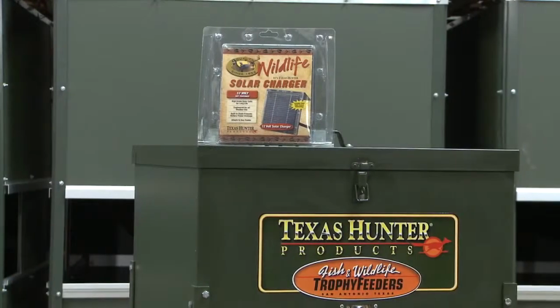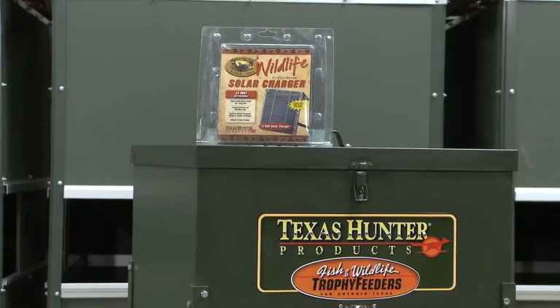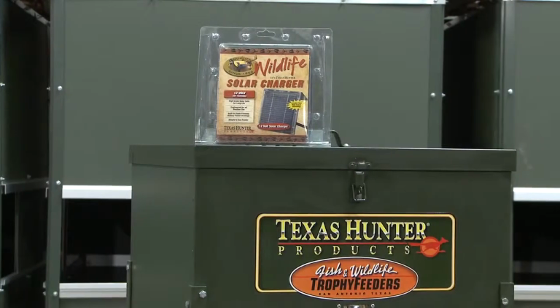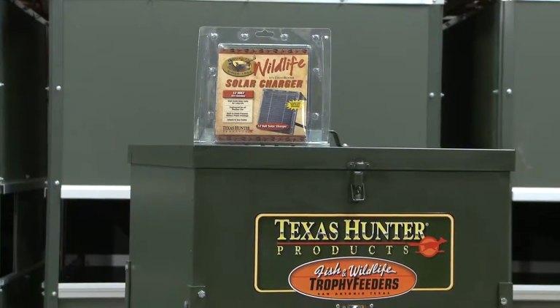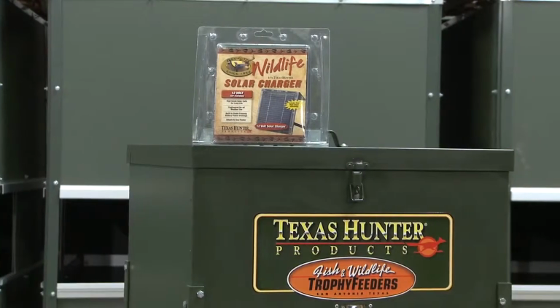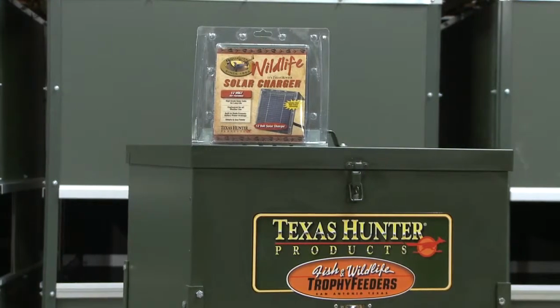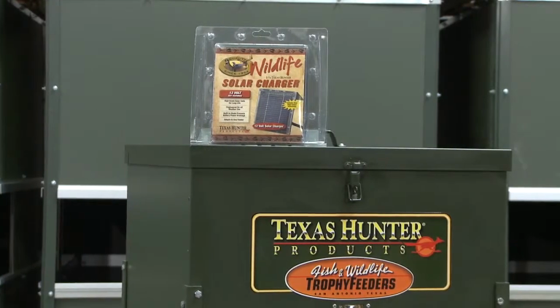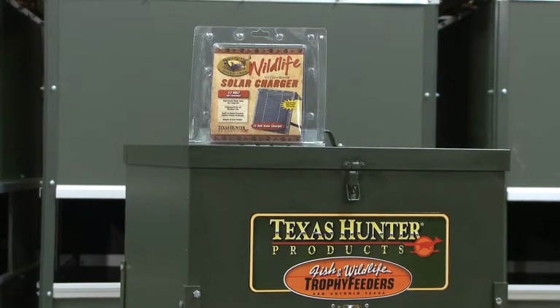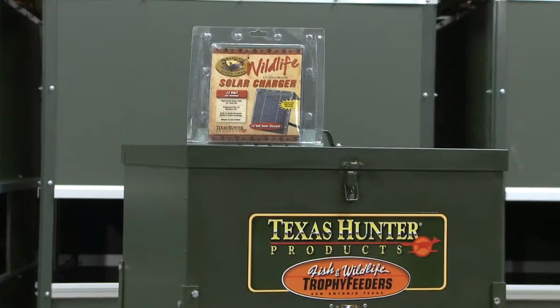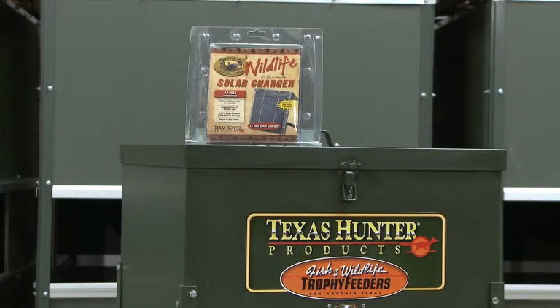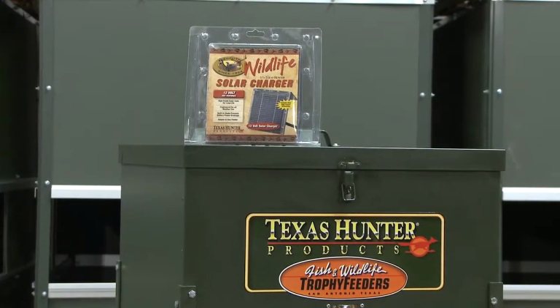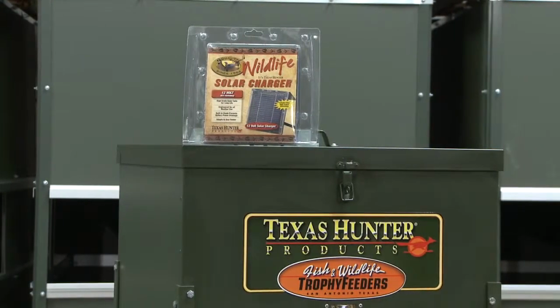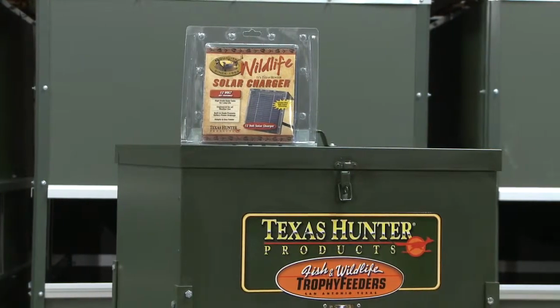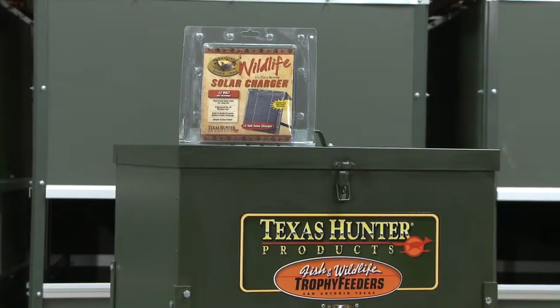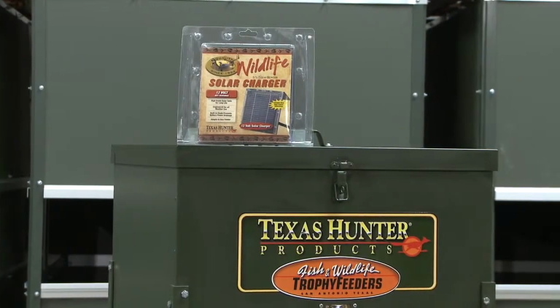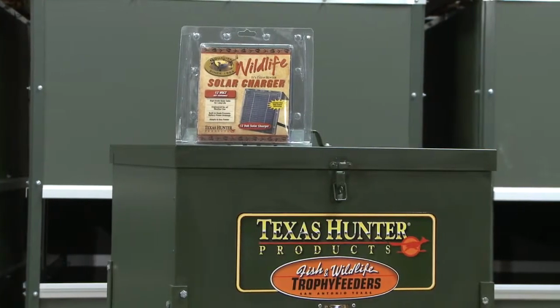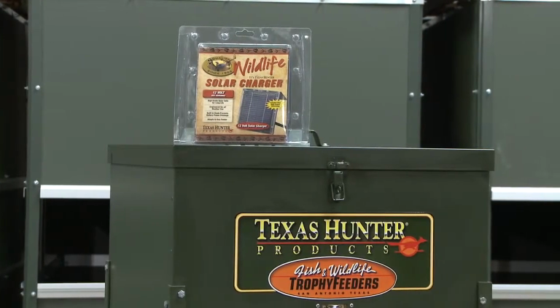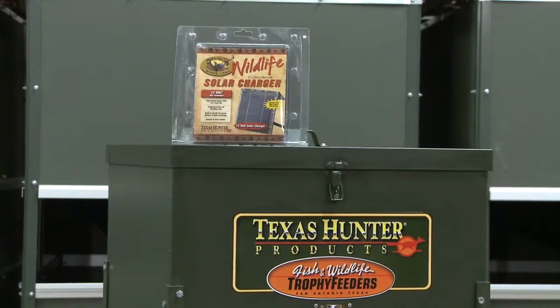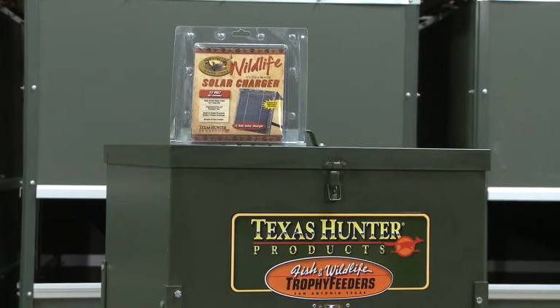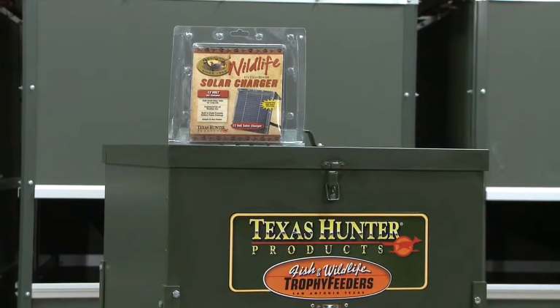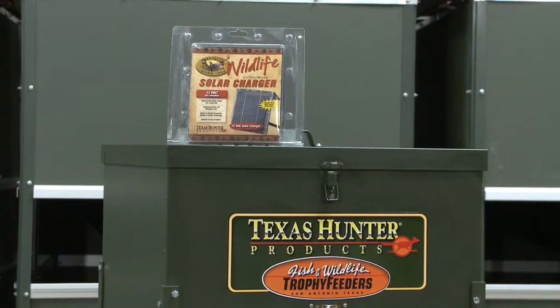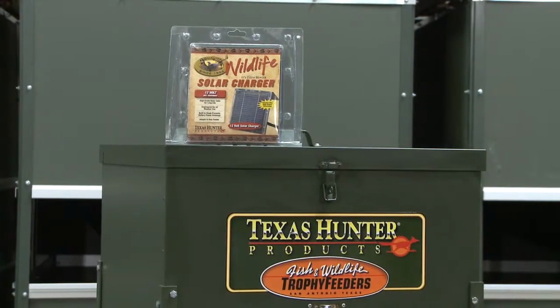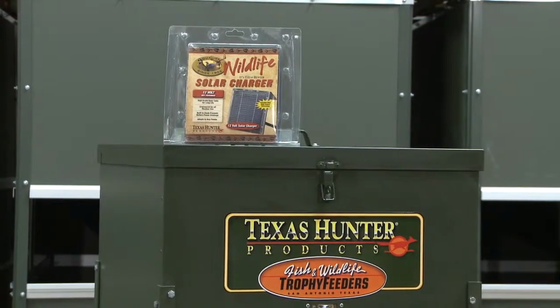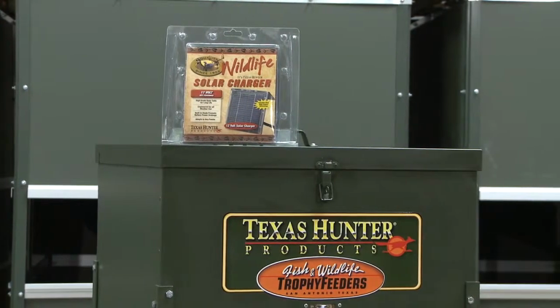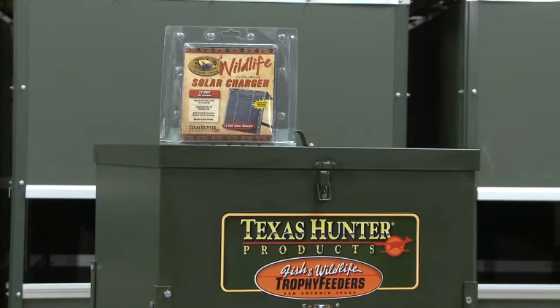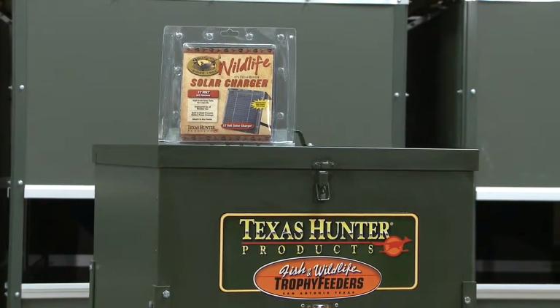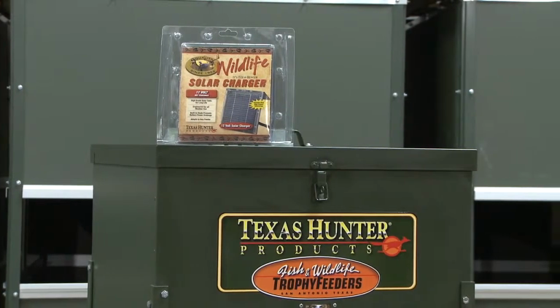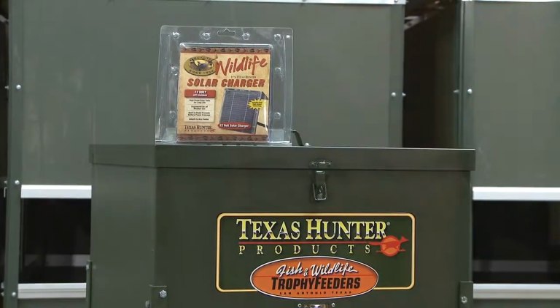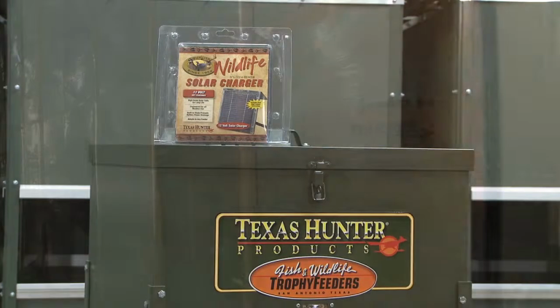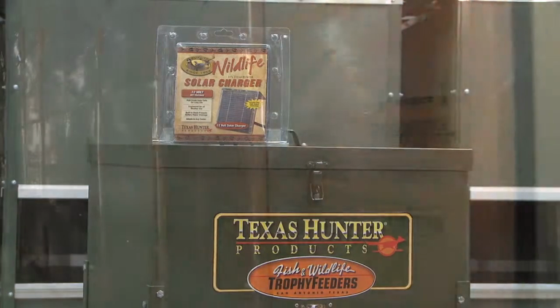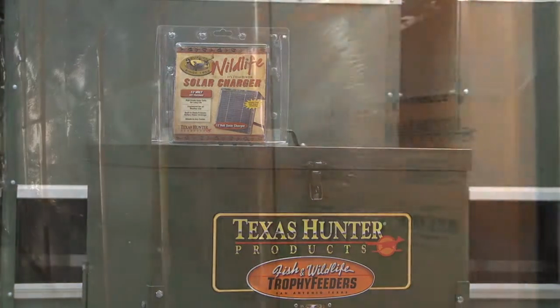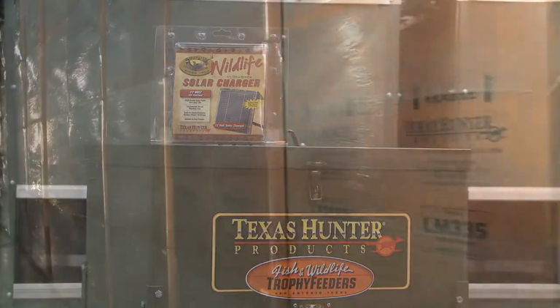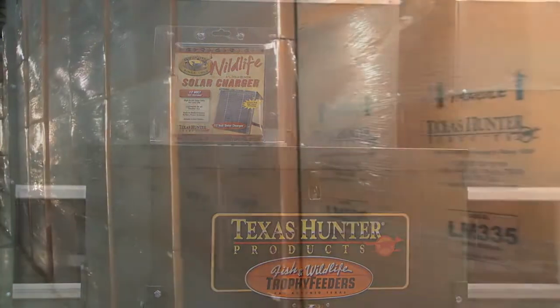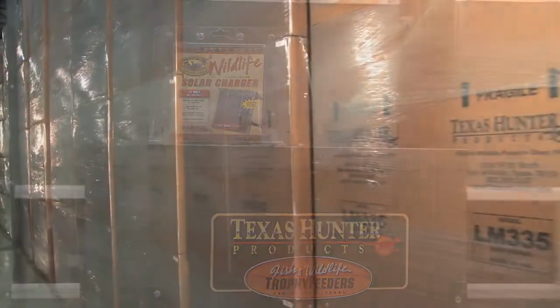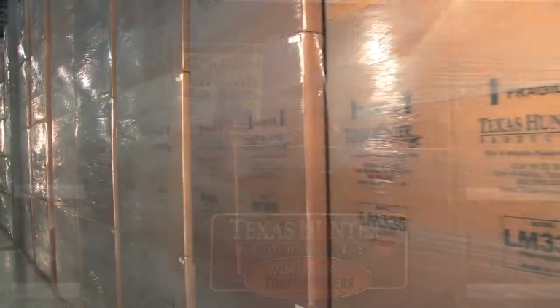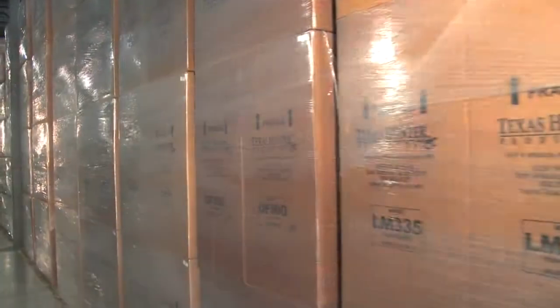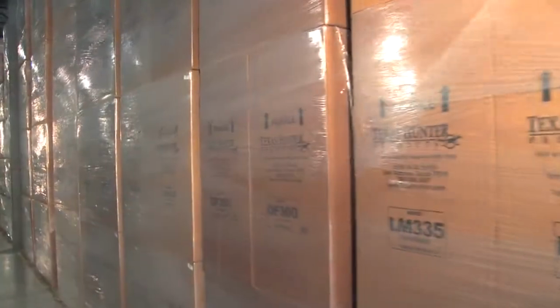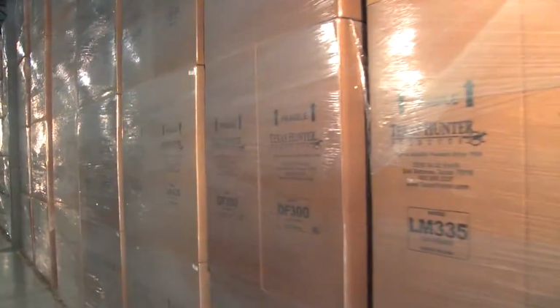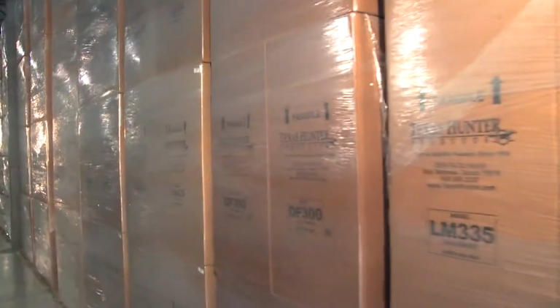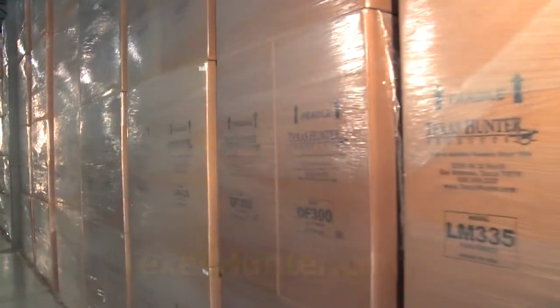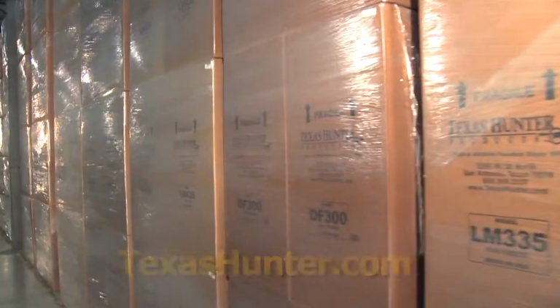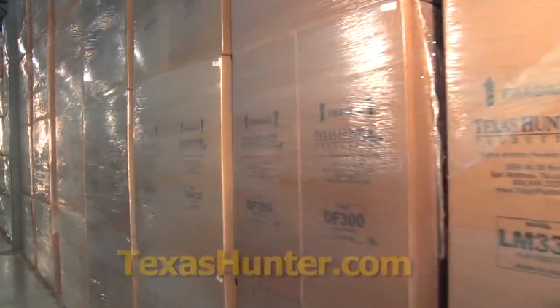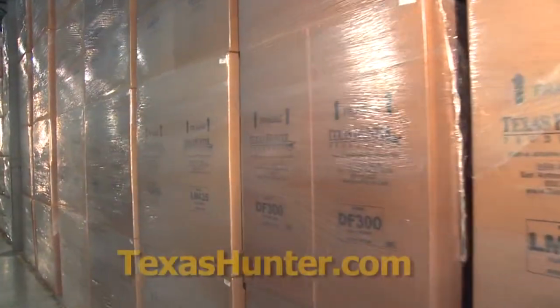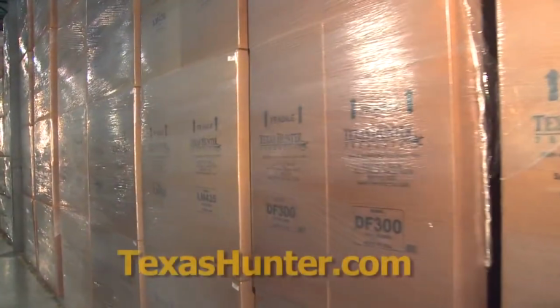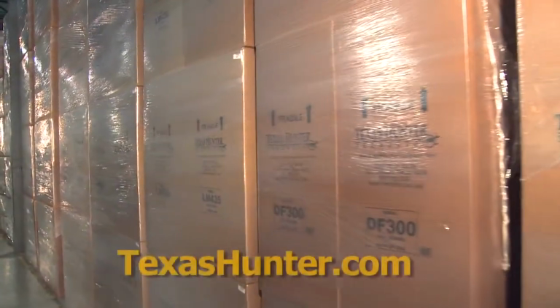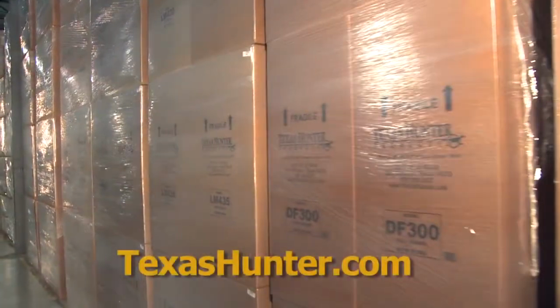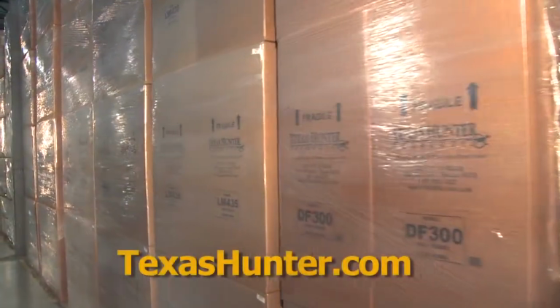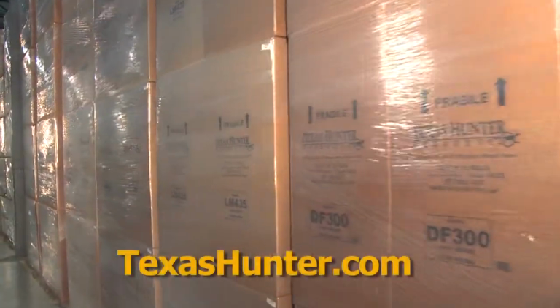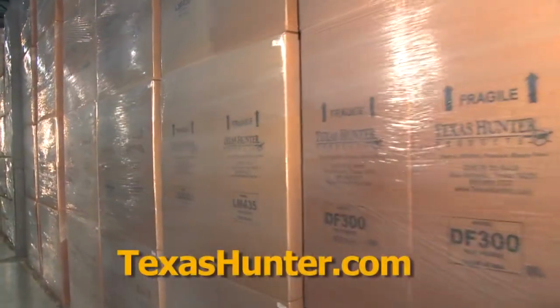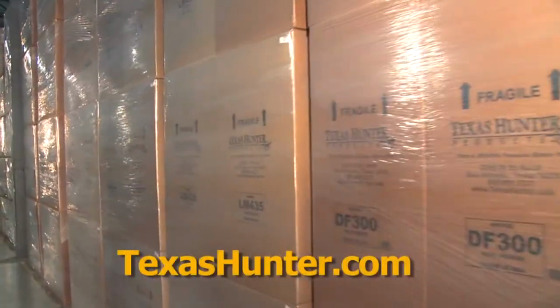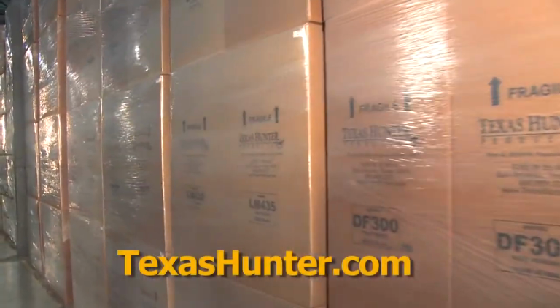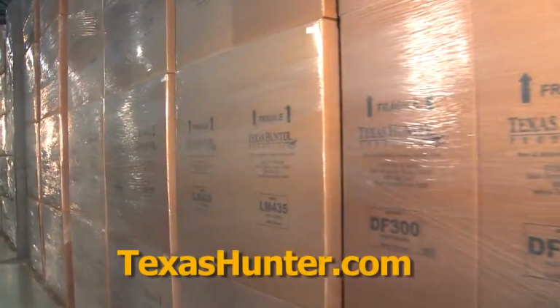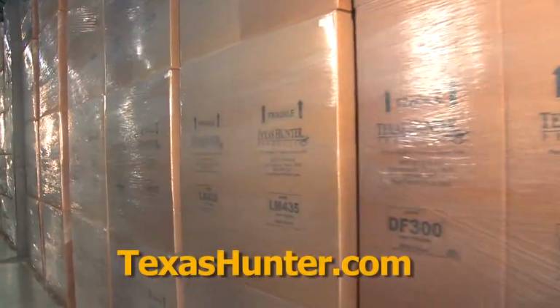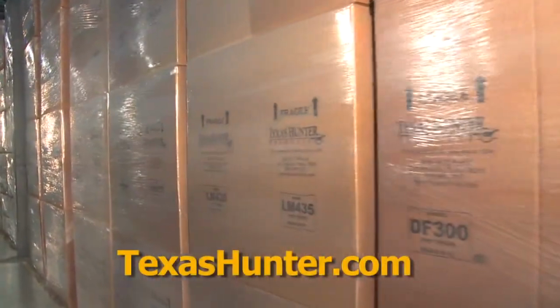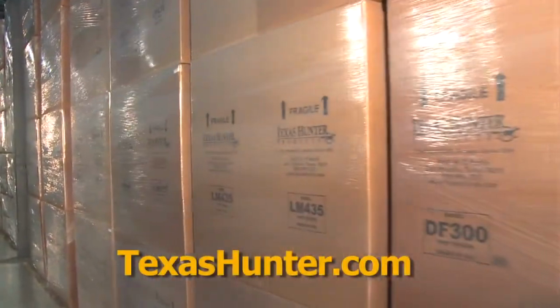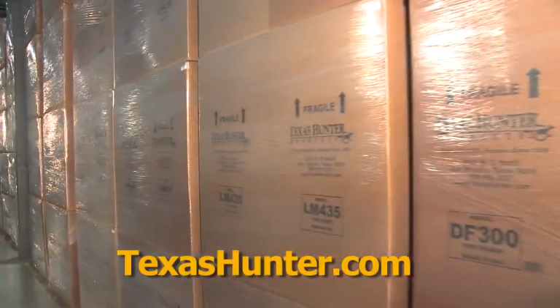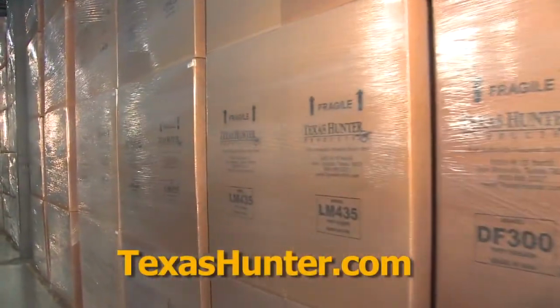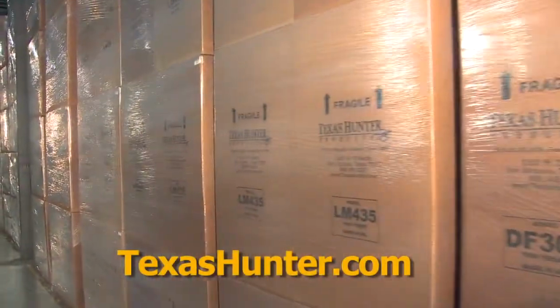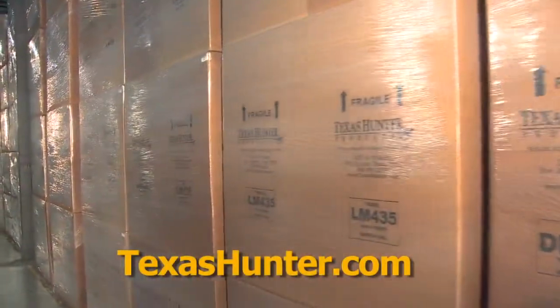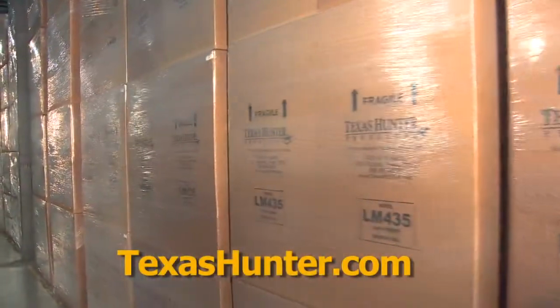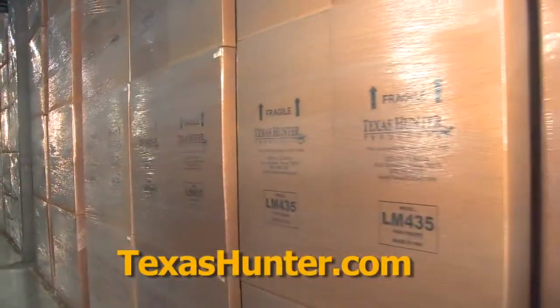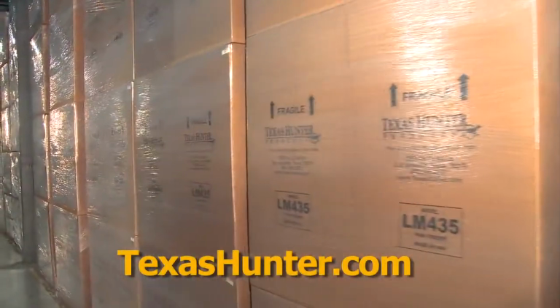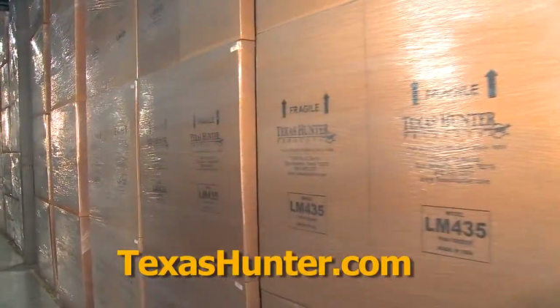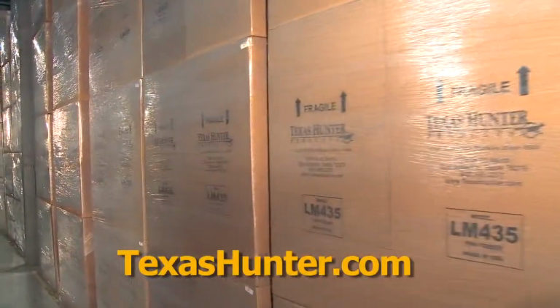Texas Hunter solar chargers — power in your hands. In stock and ready to ship now at TexasHunter.com.